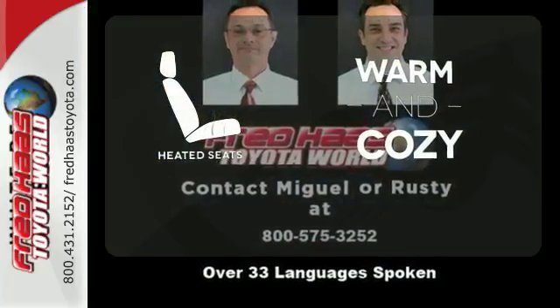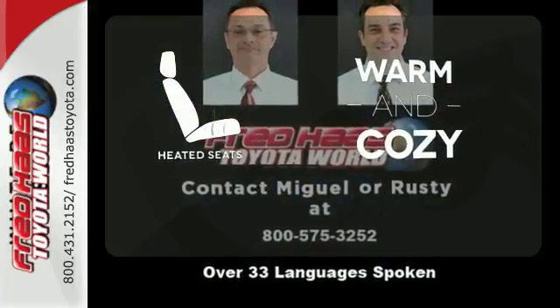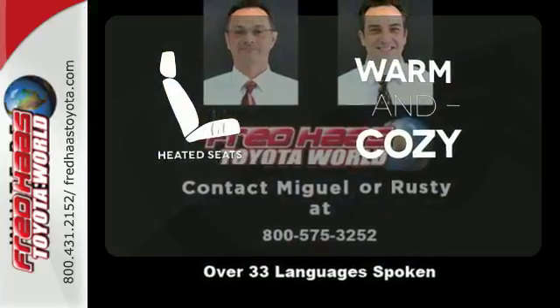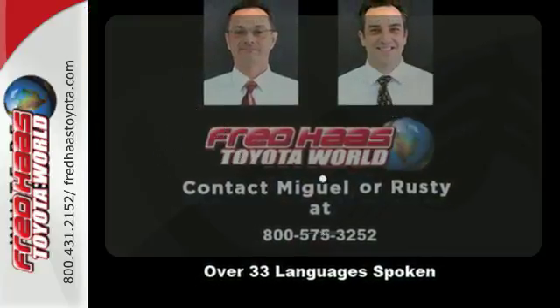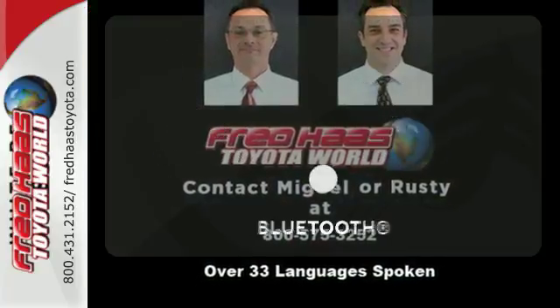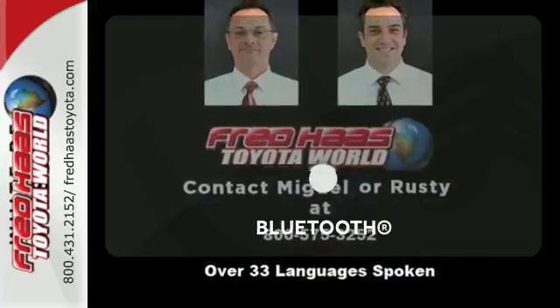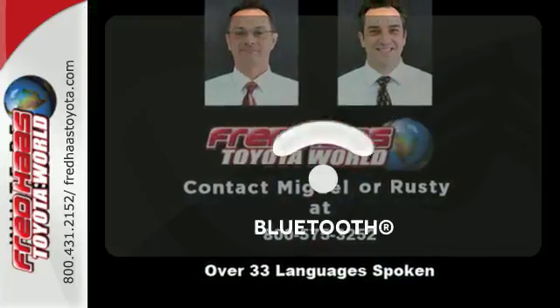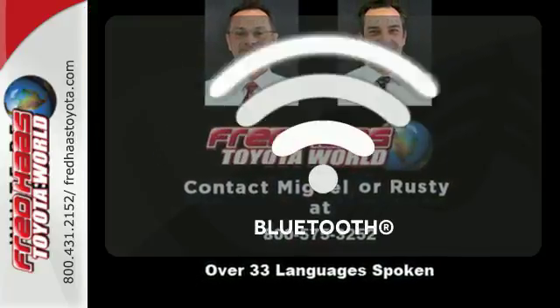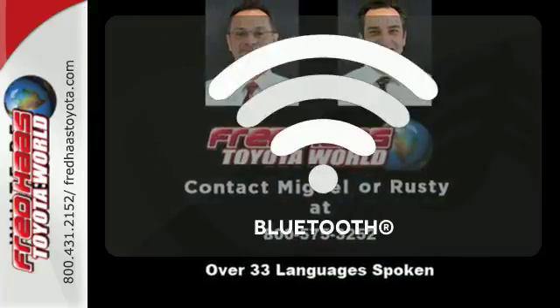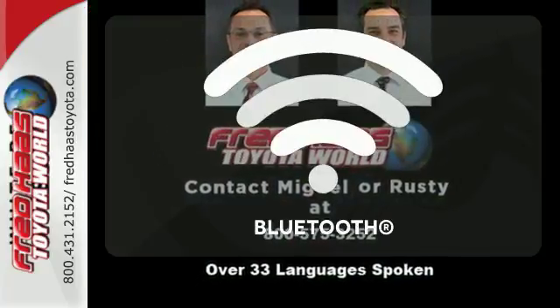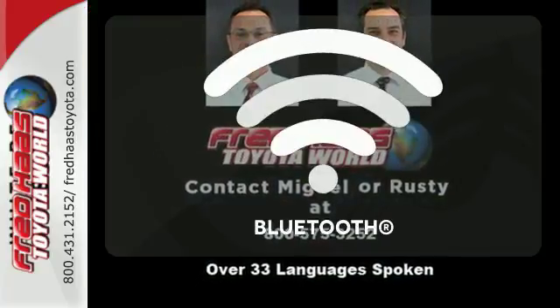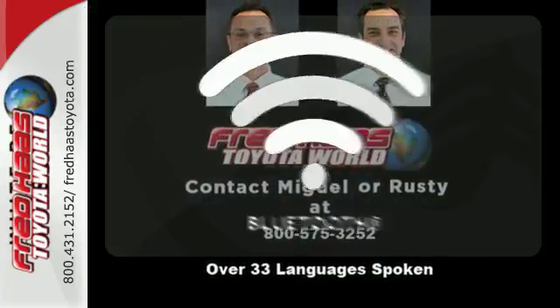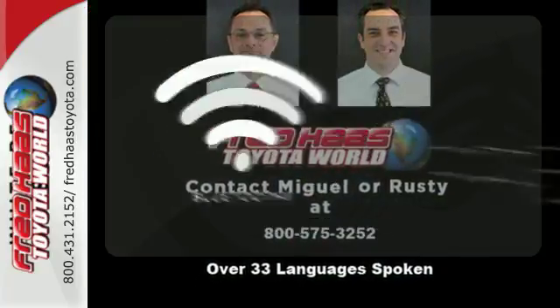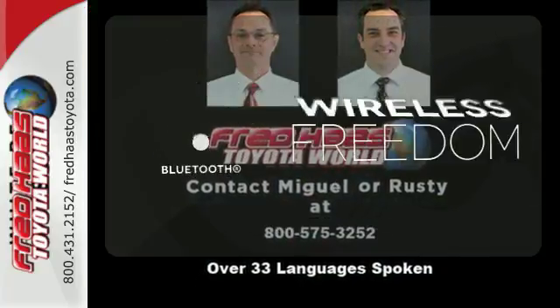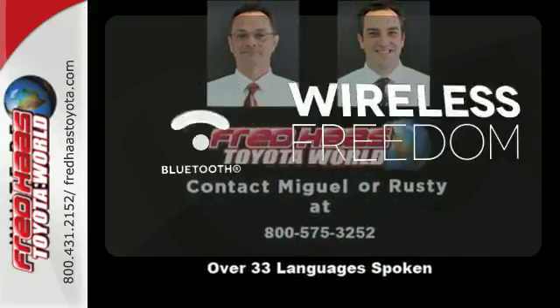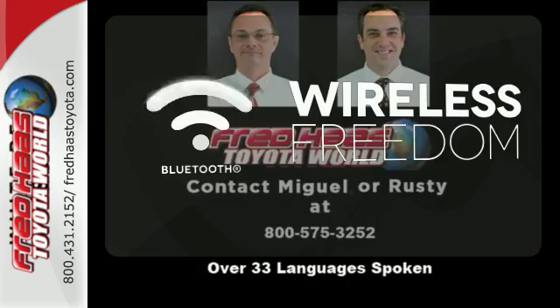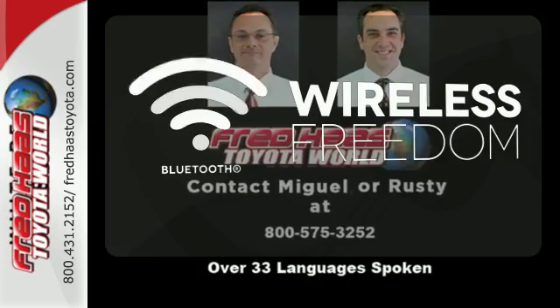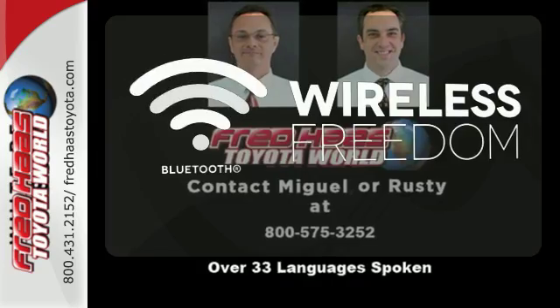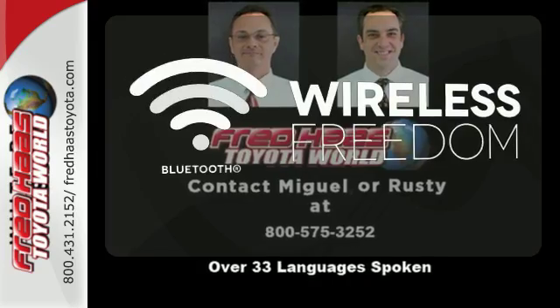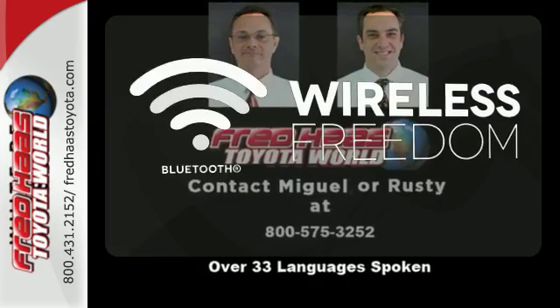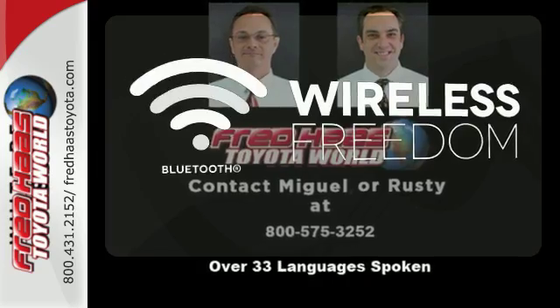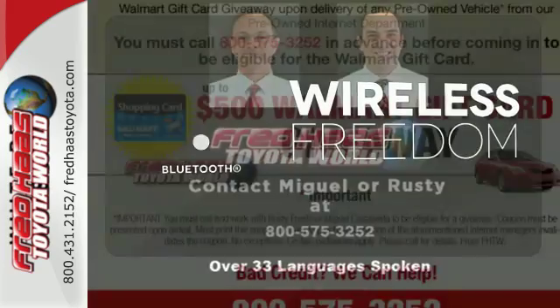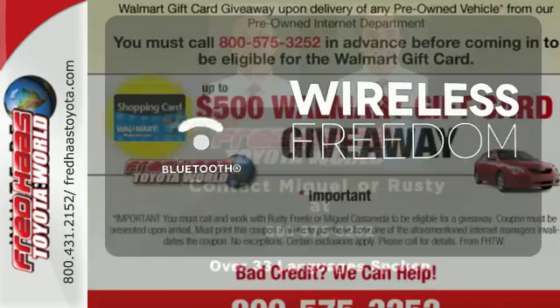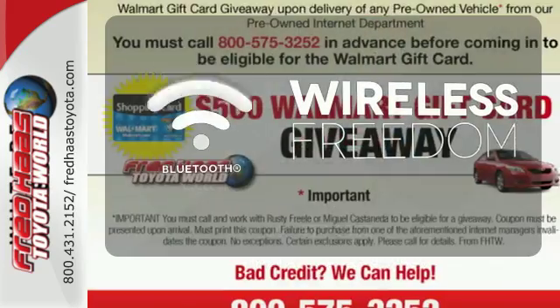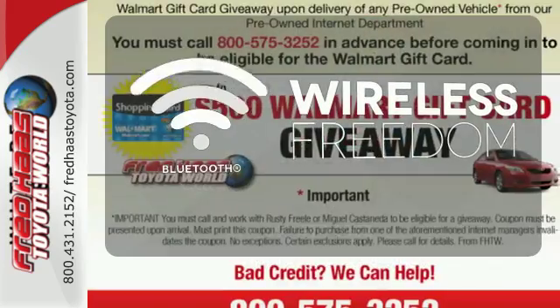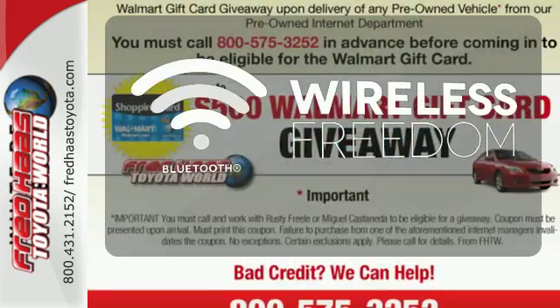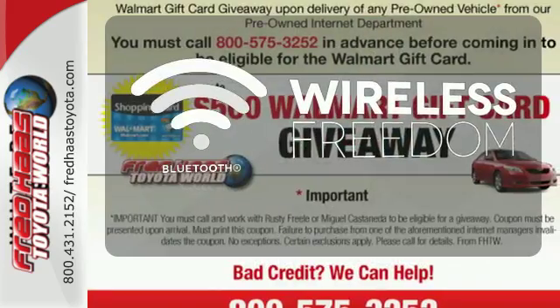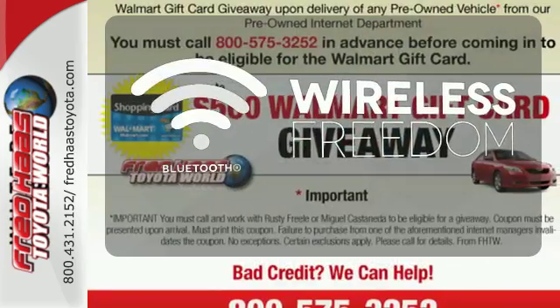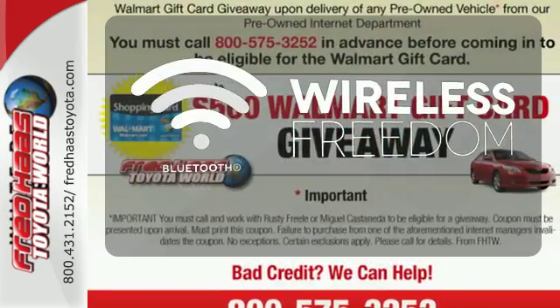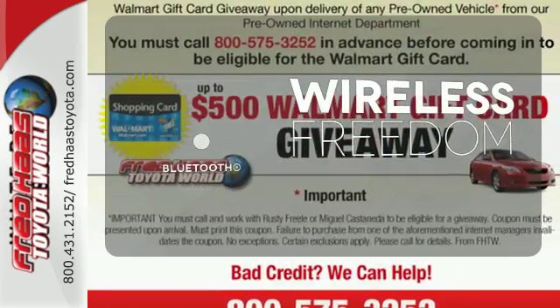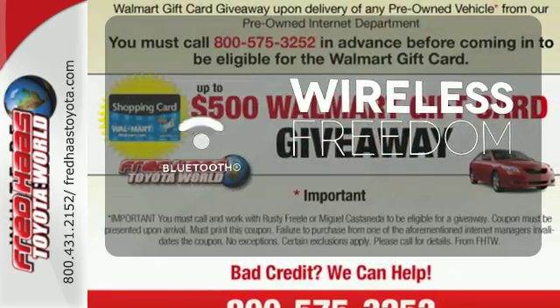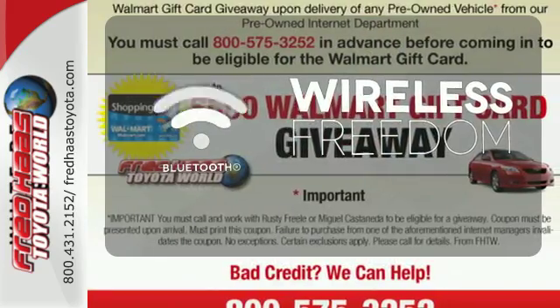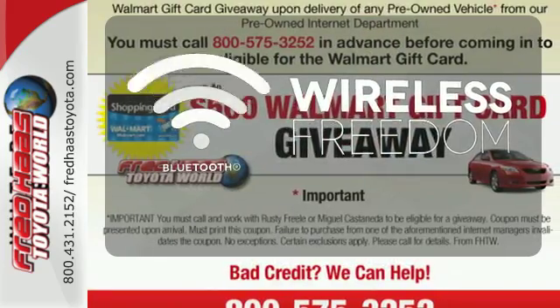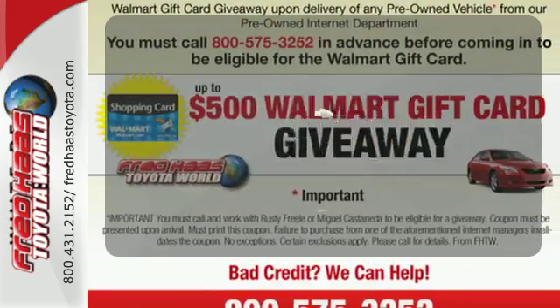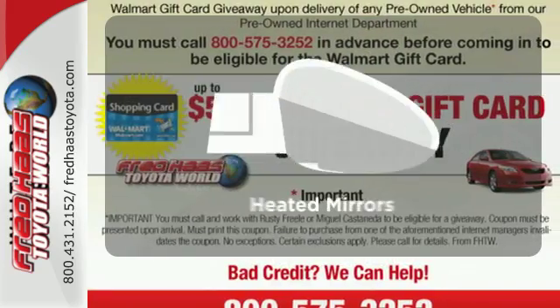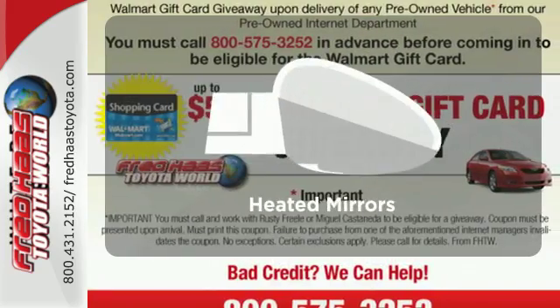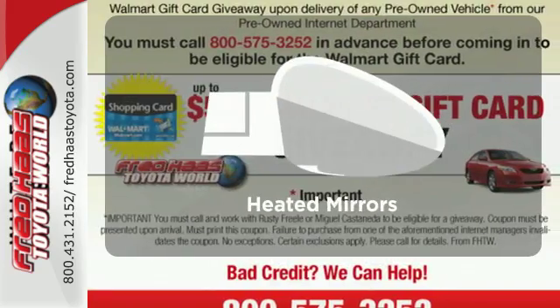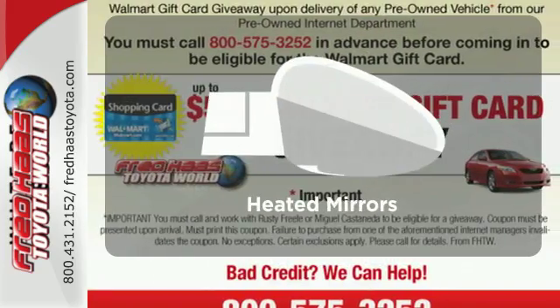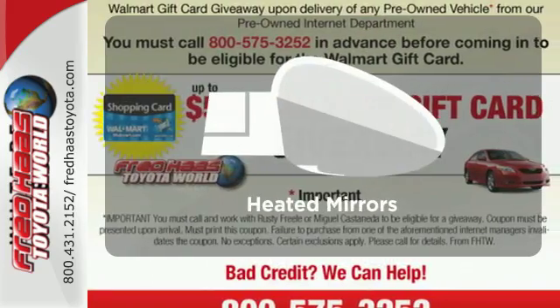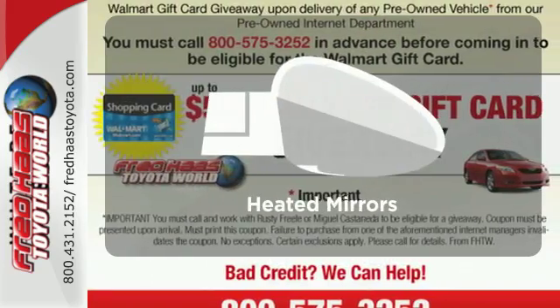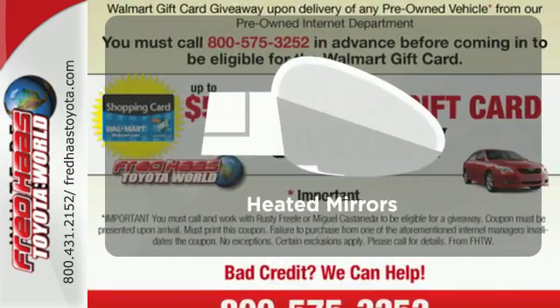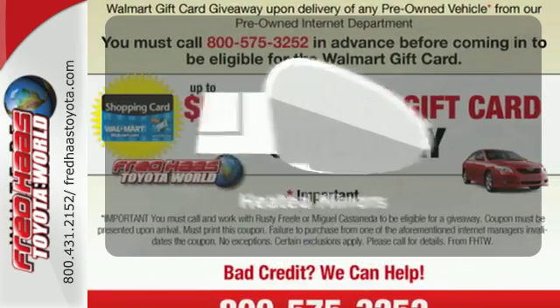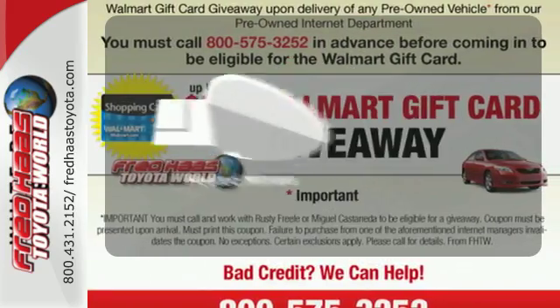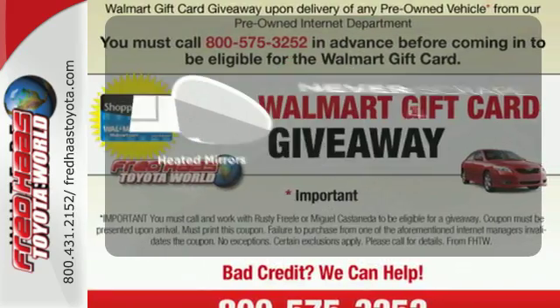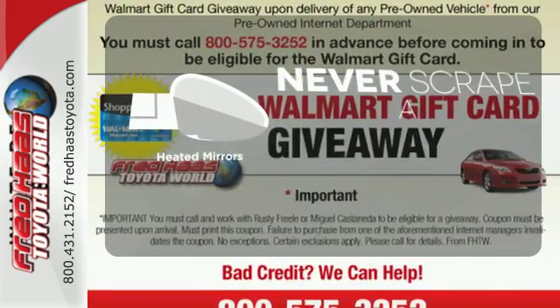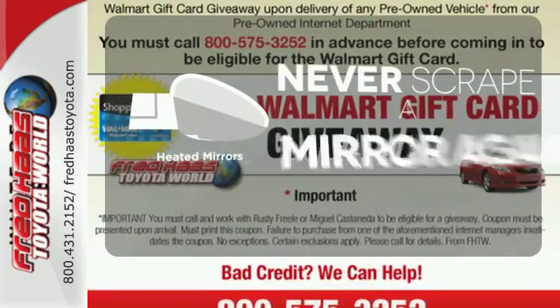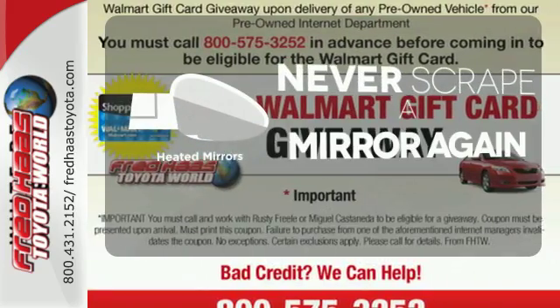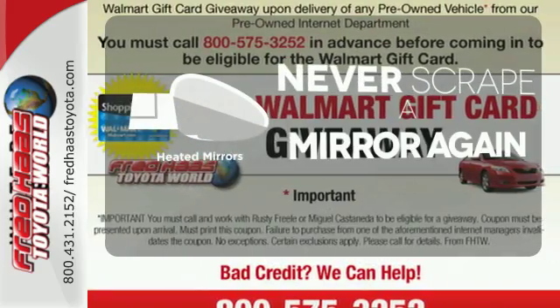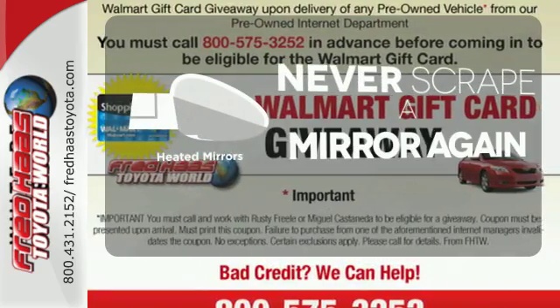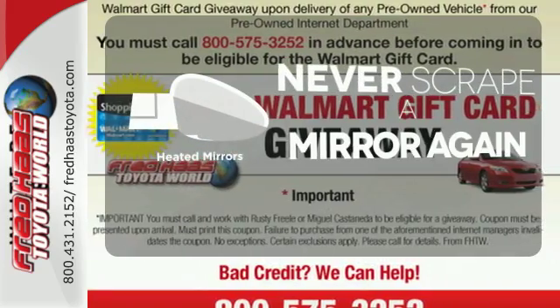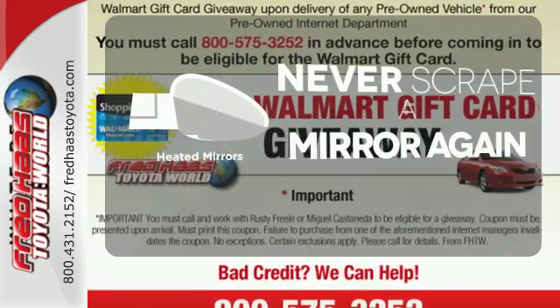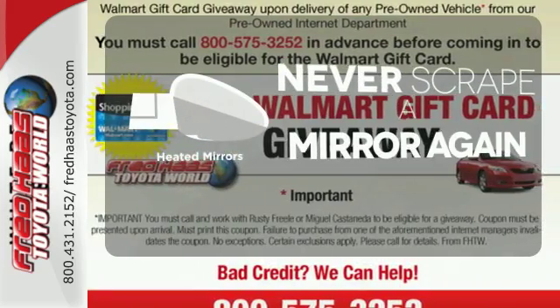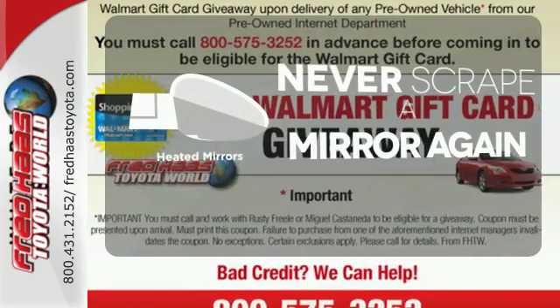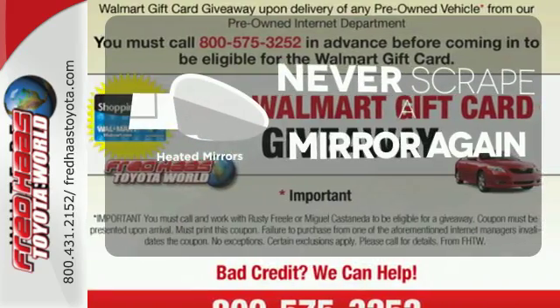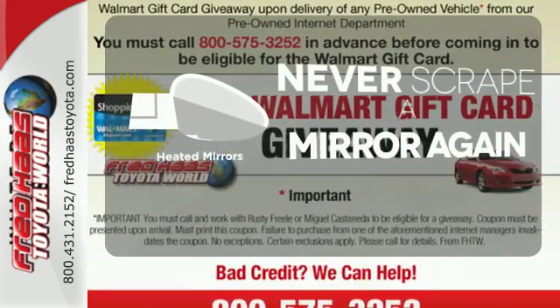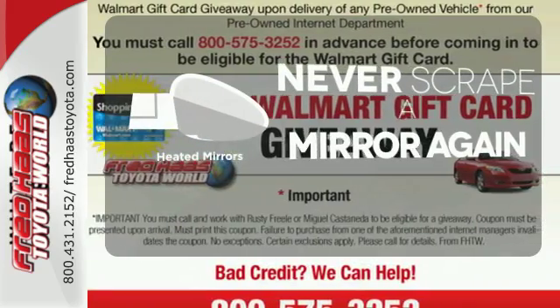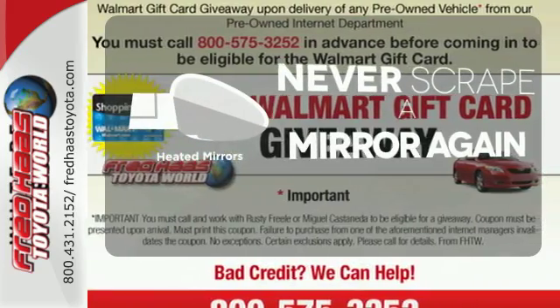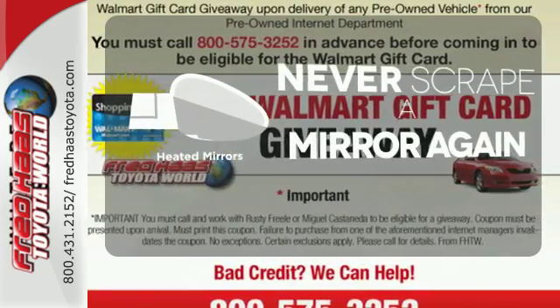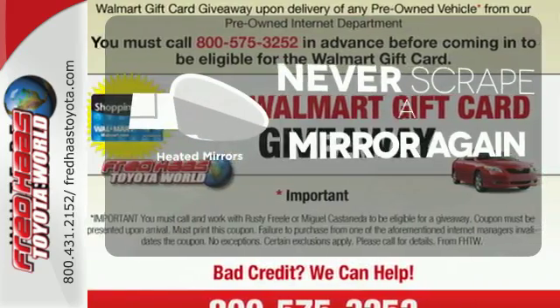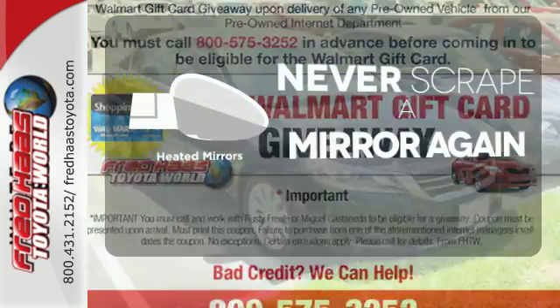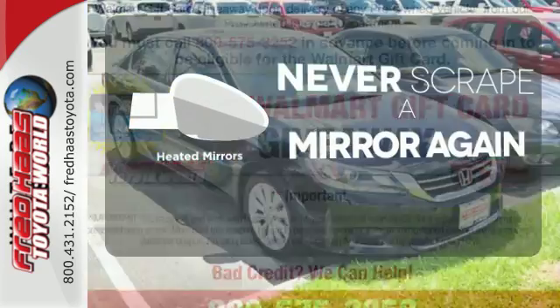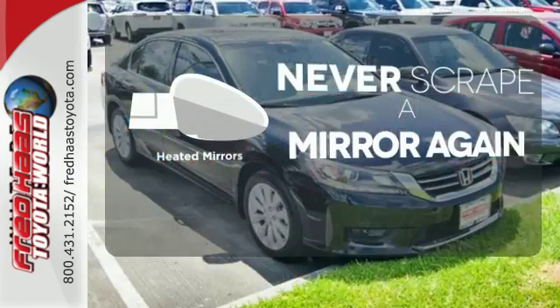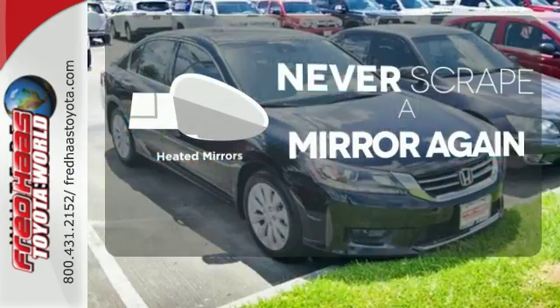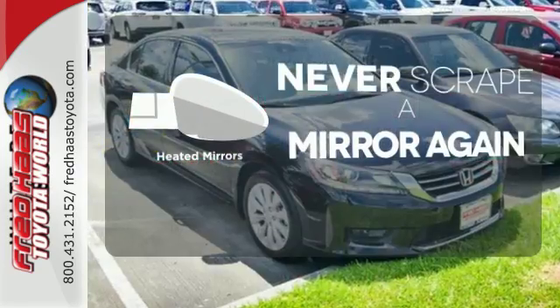You don't have to put your life on hold when you have Bluetooth. Heated mirrors mean never worrying about ice obstructing your view.